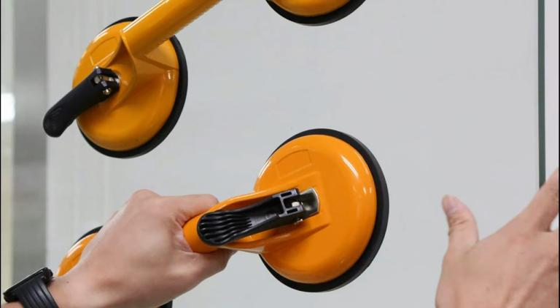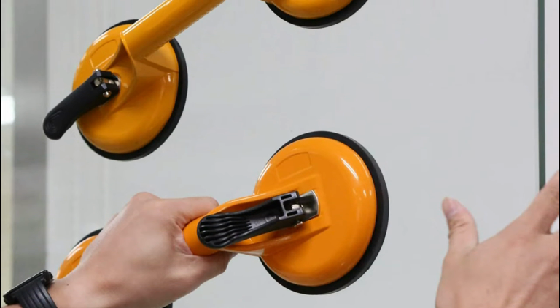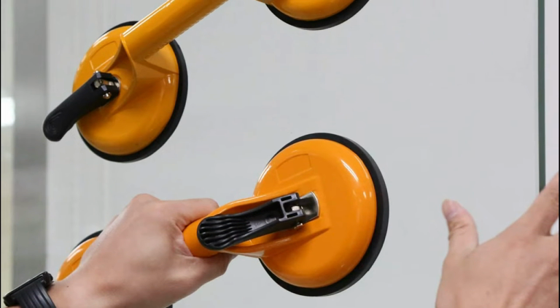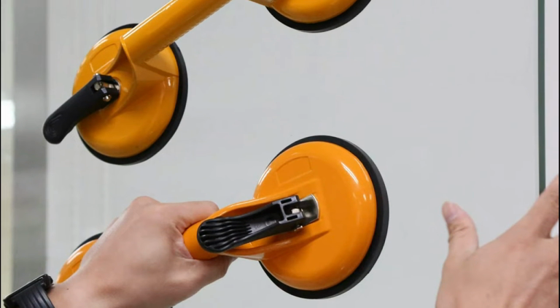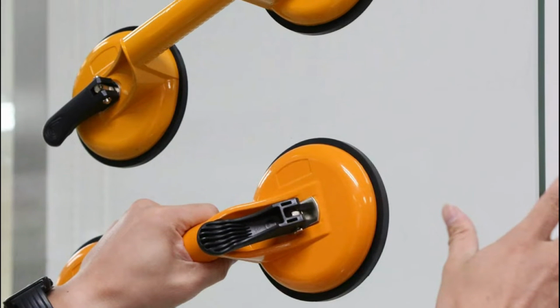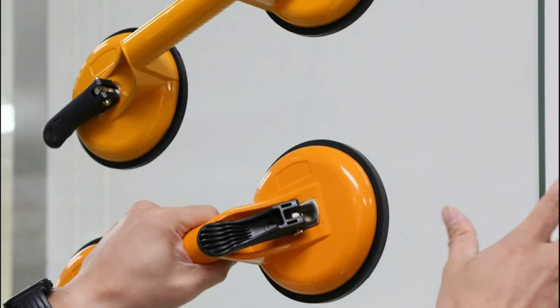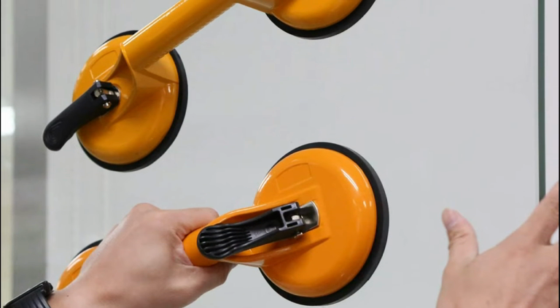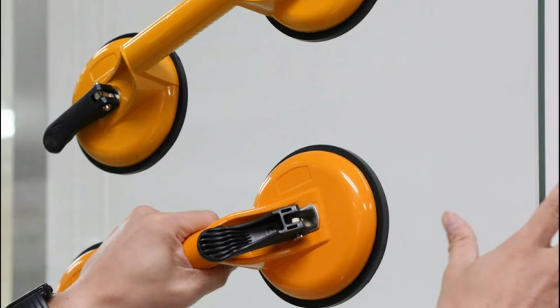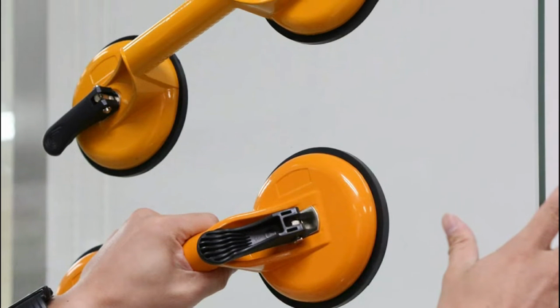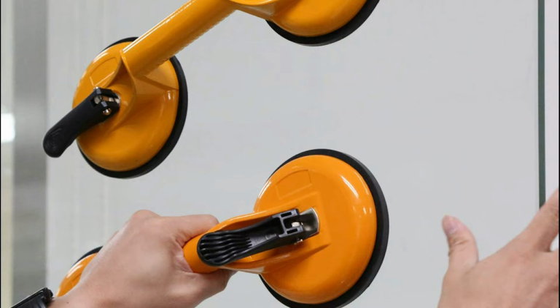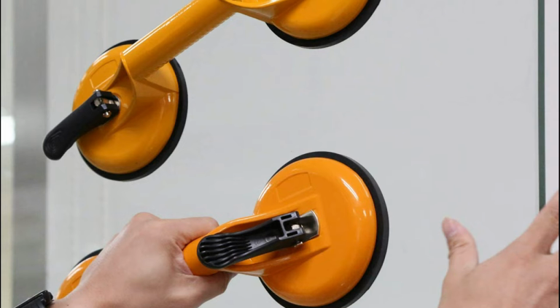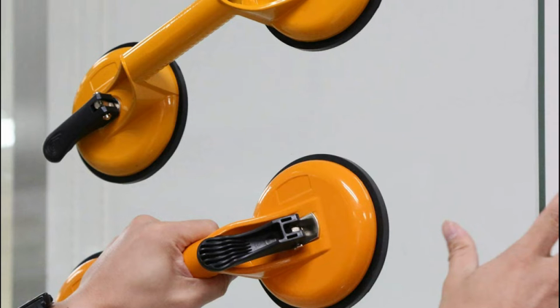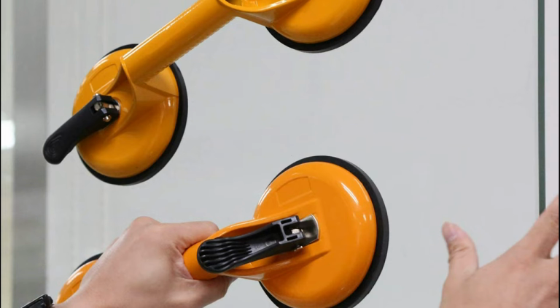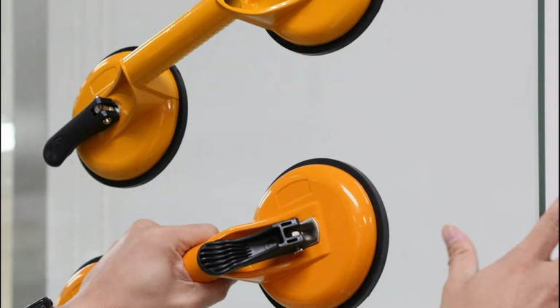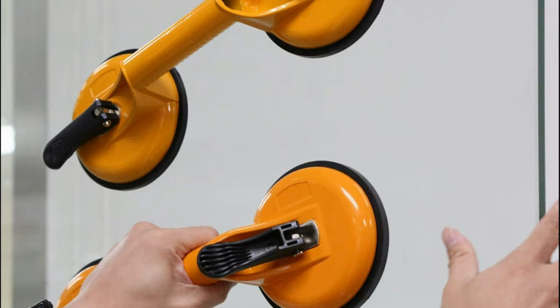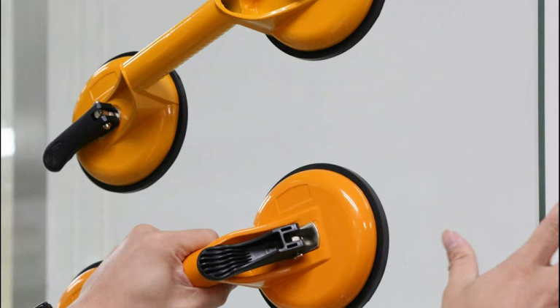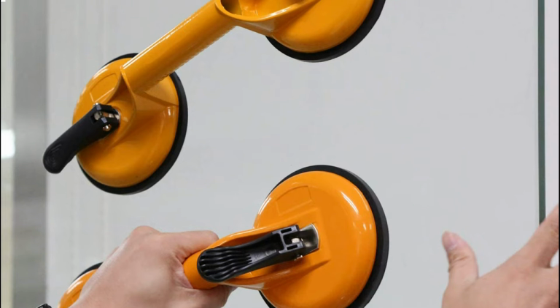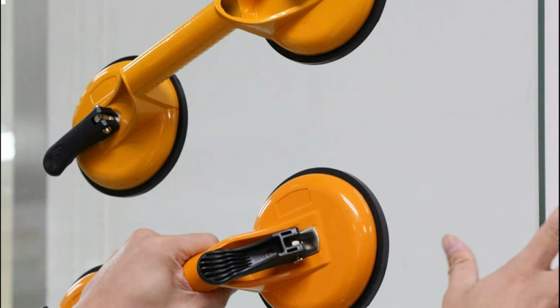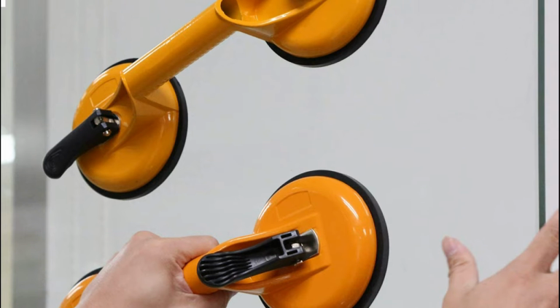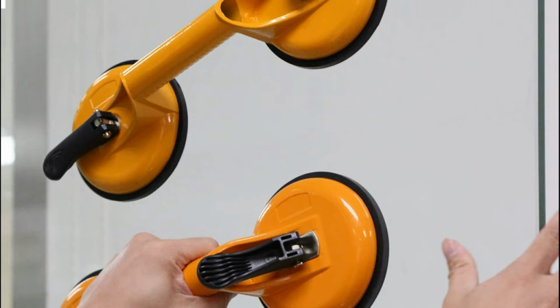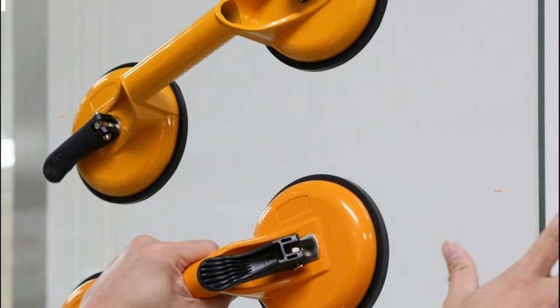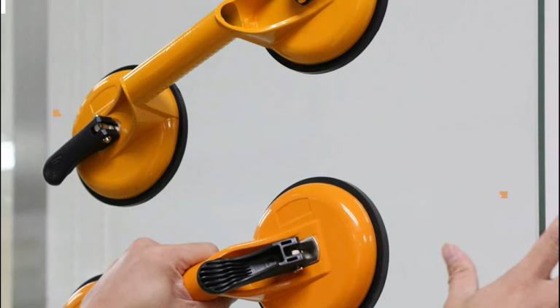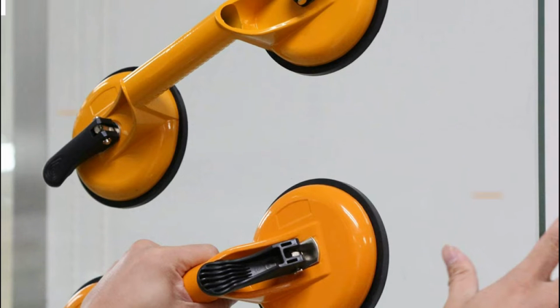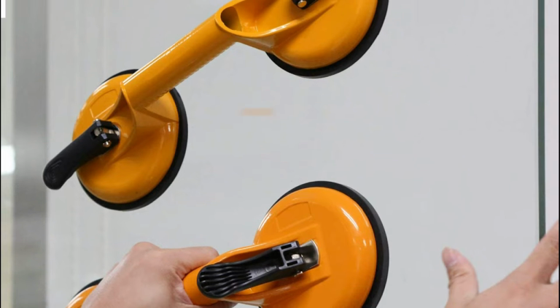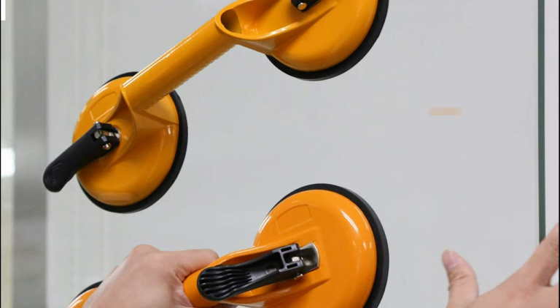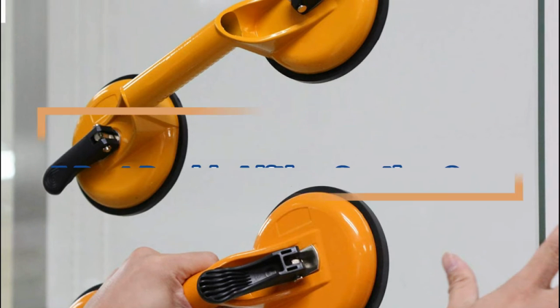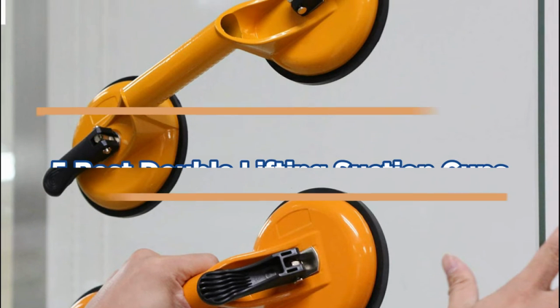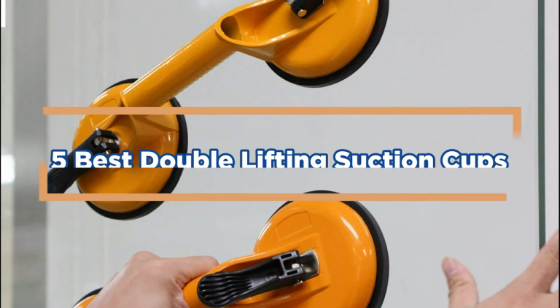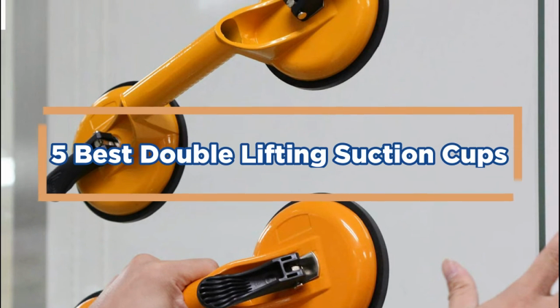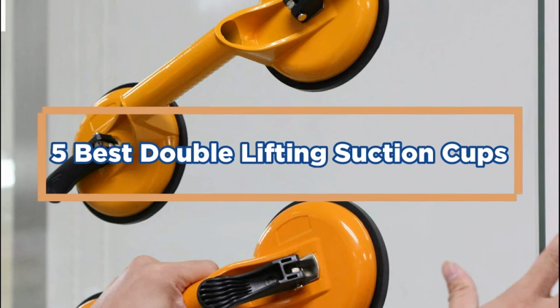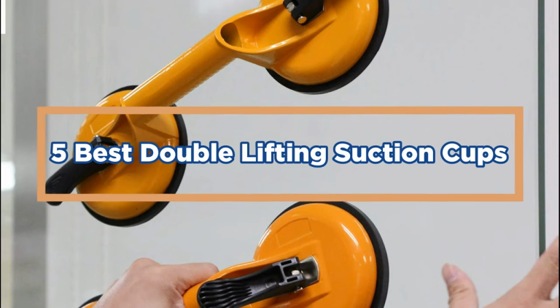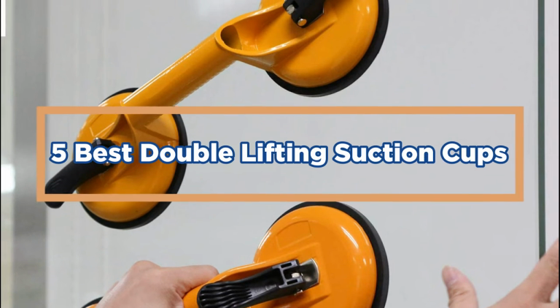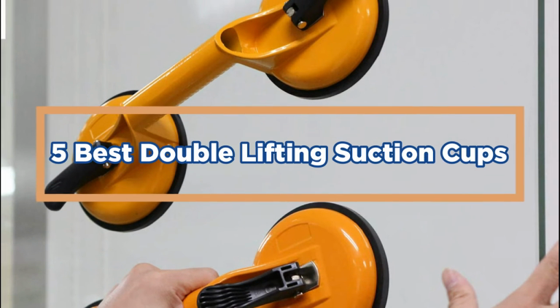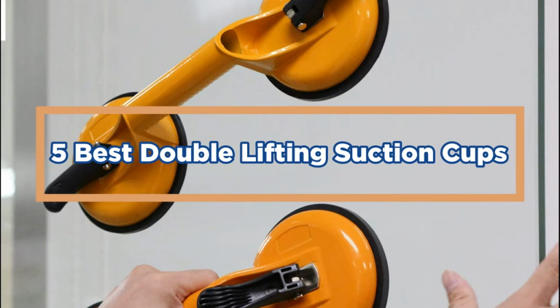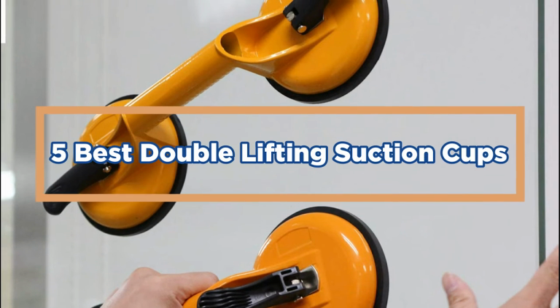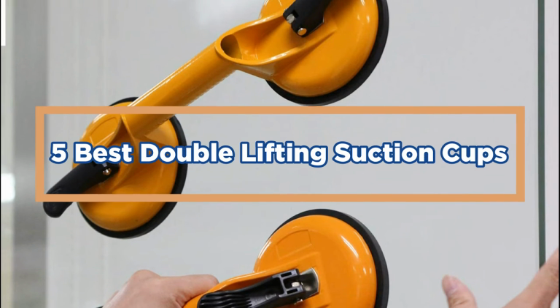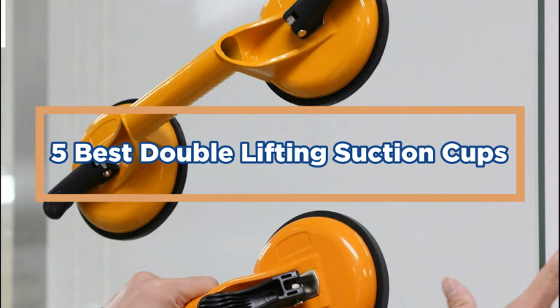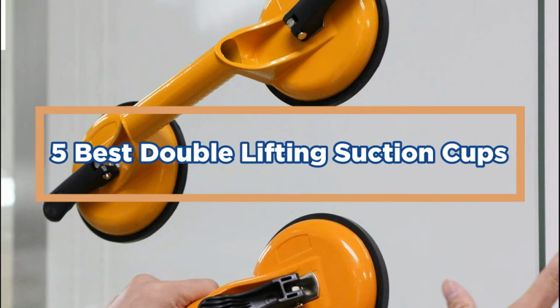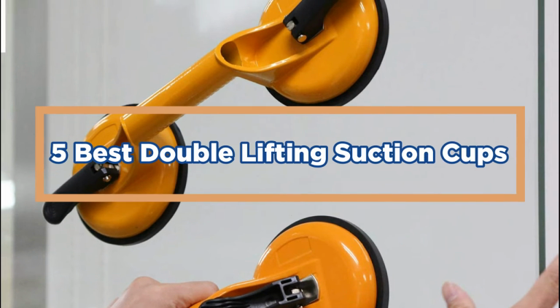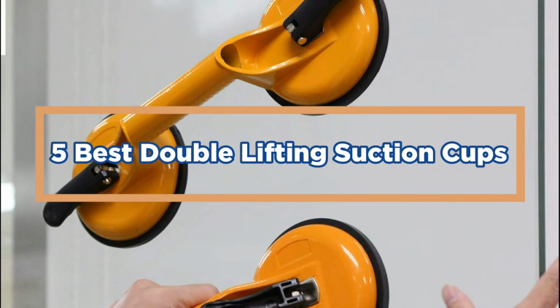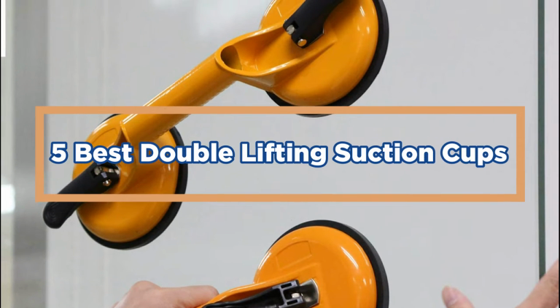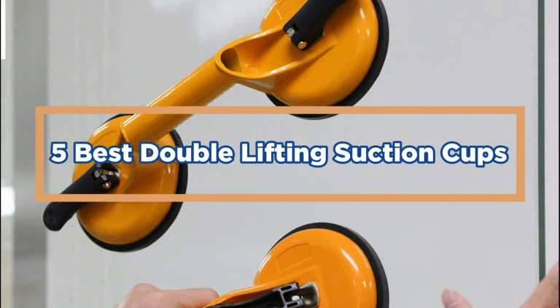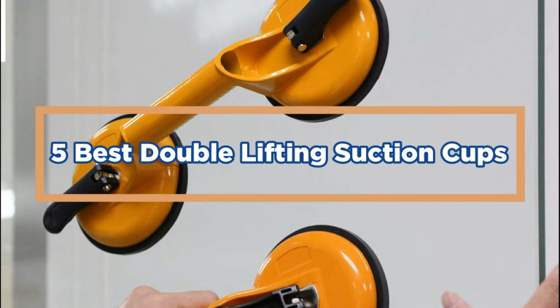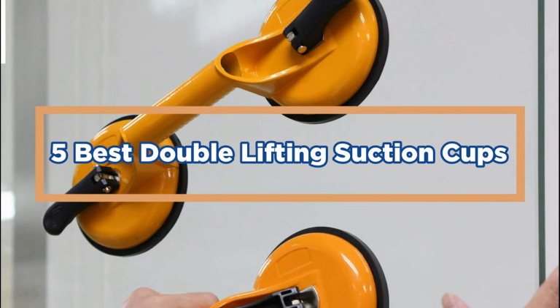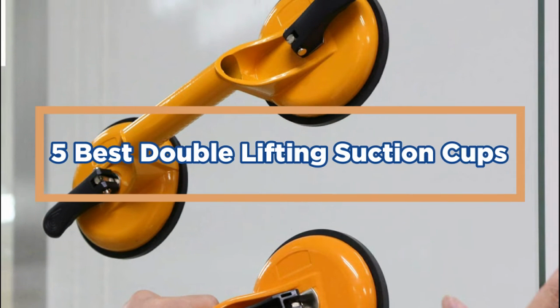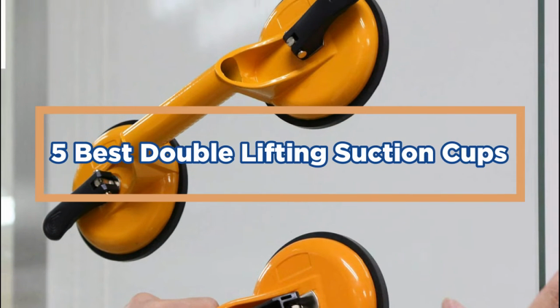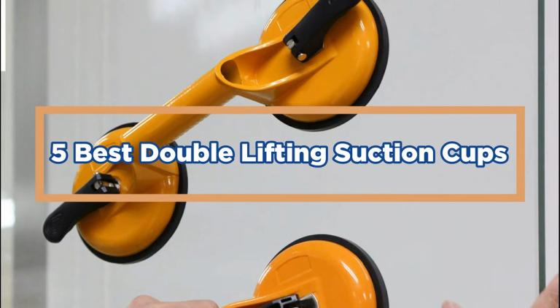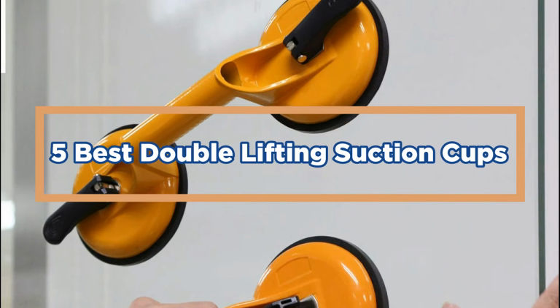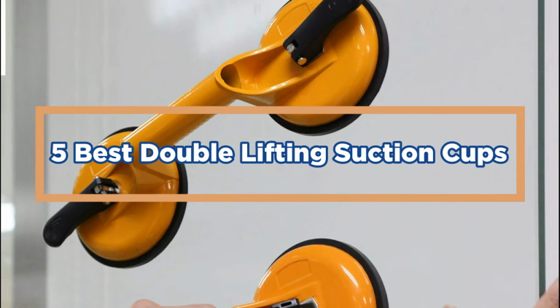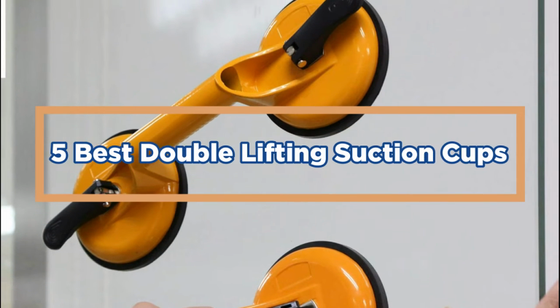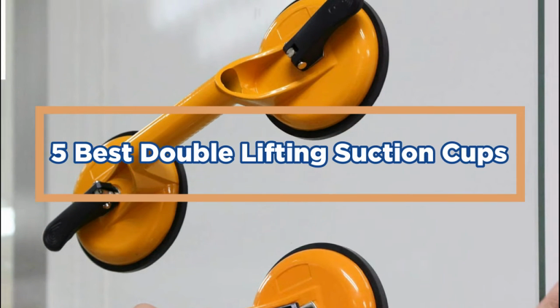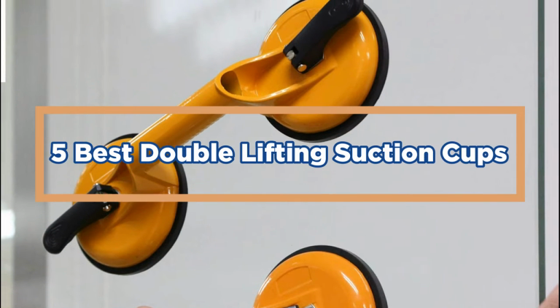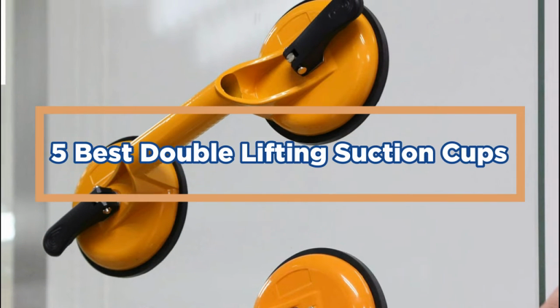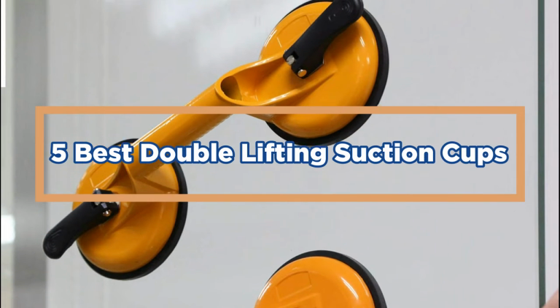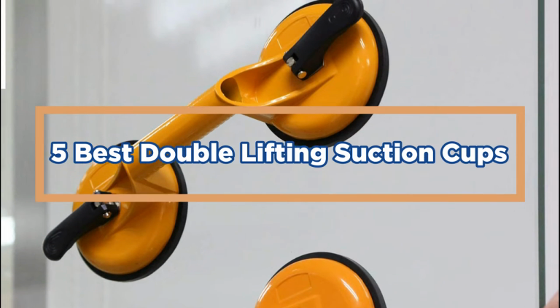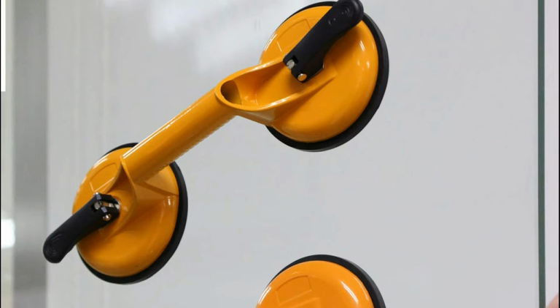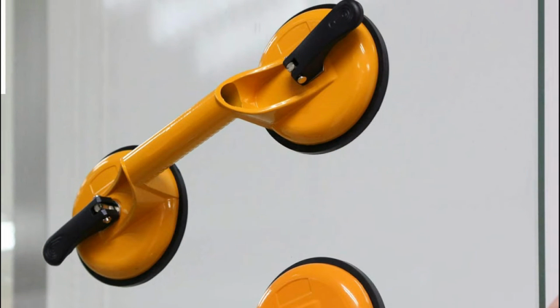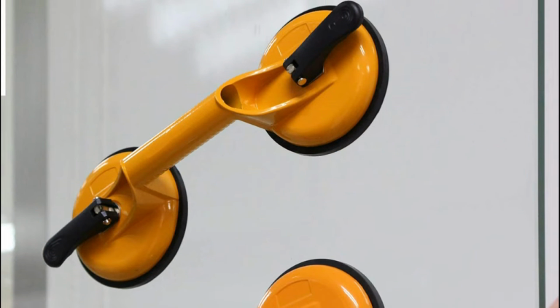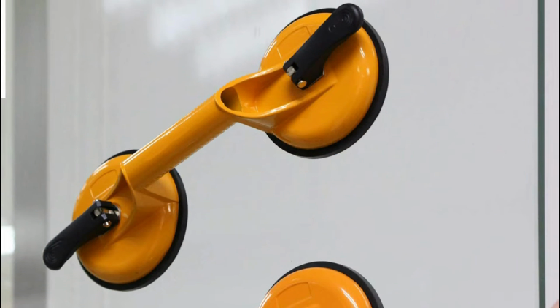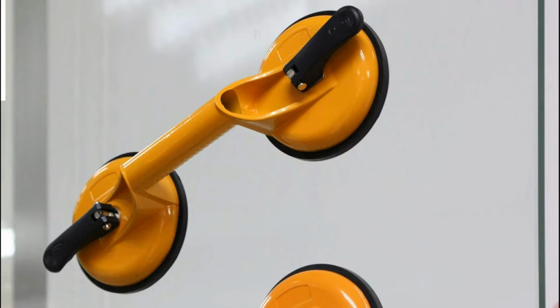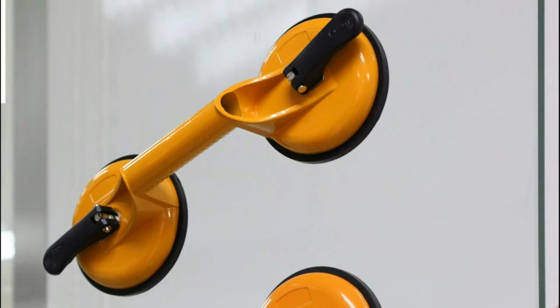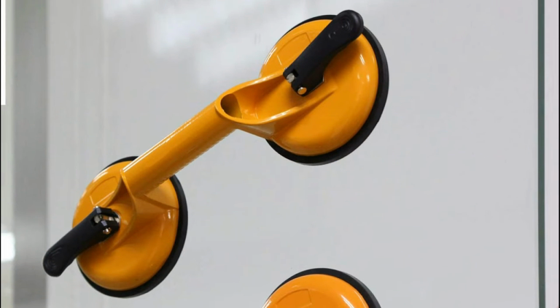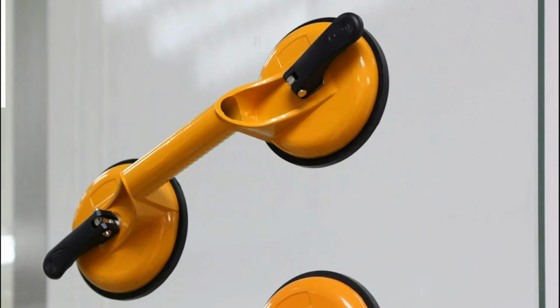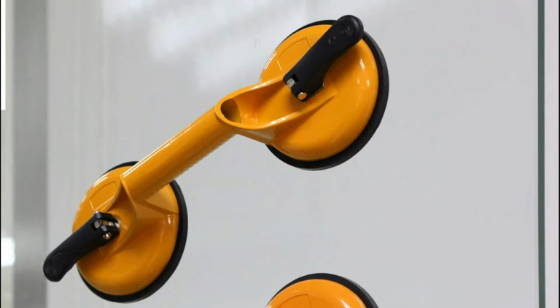In today's video, we will show you the top 5 best double lifting suction cups. So, let's get started.